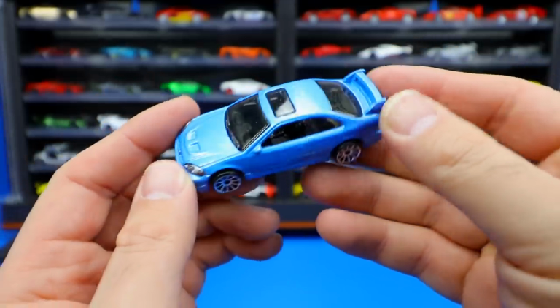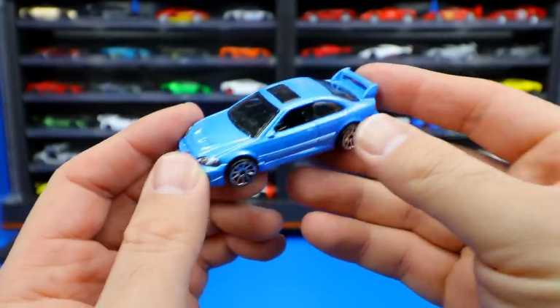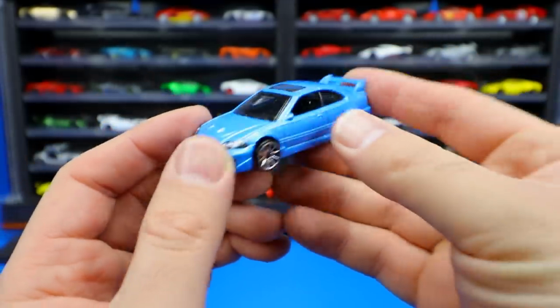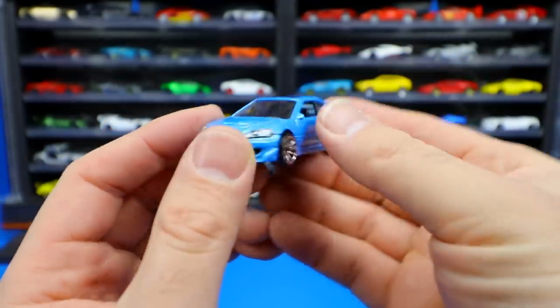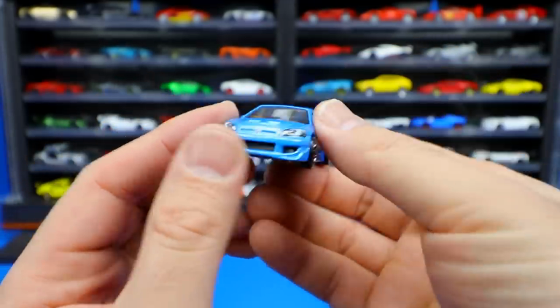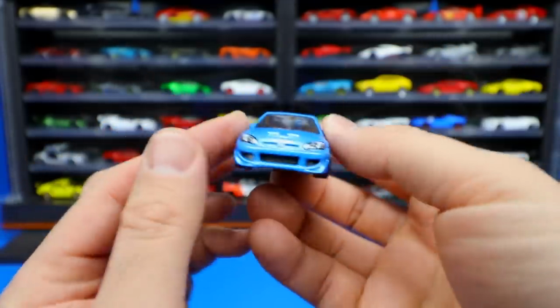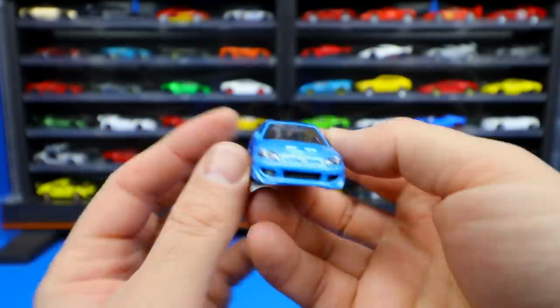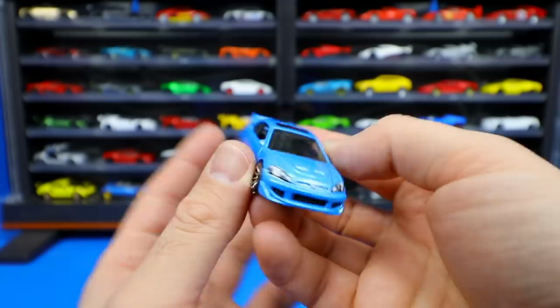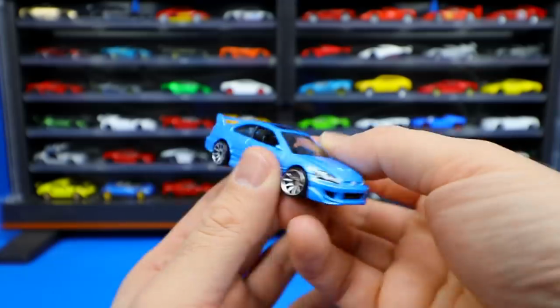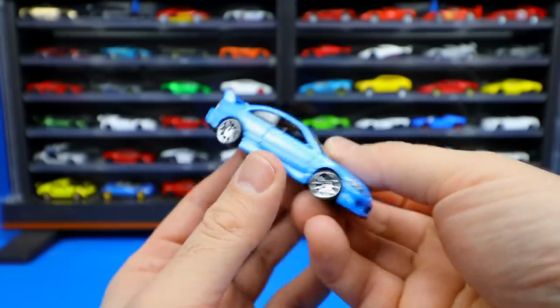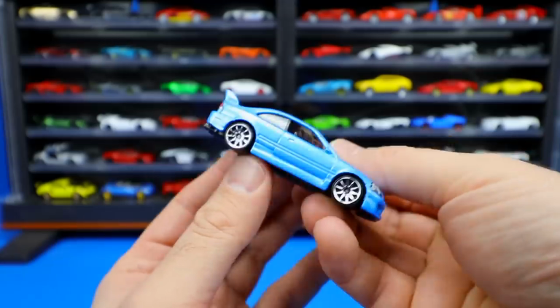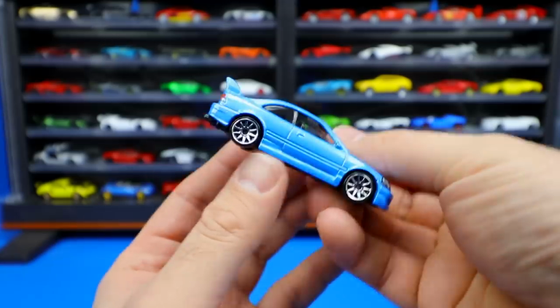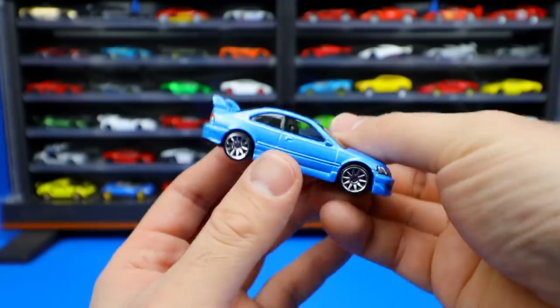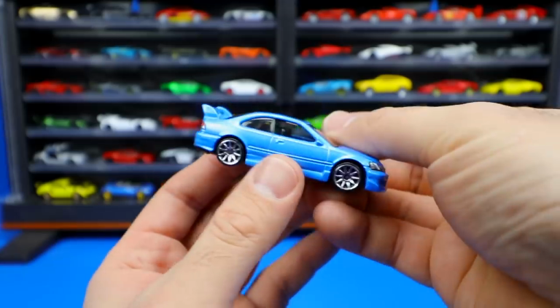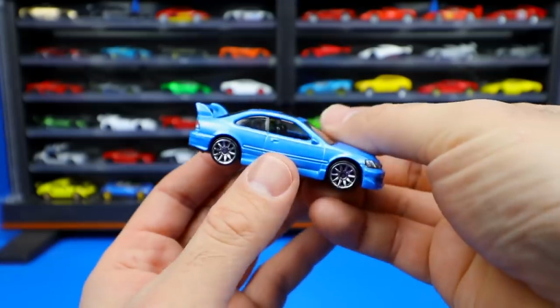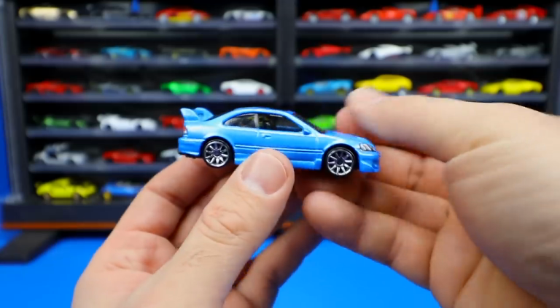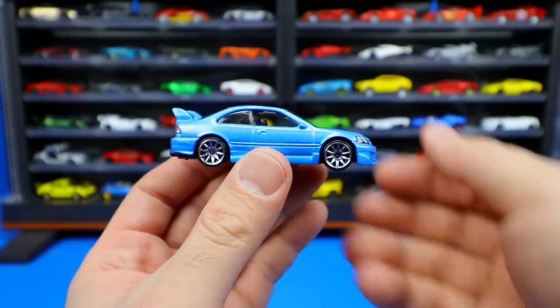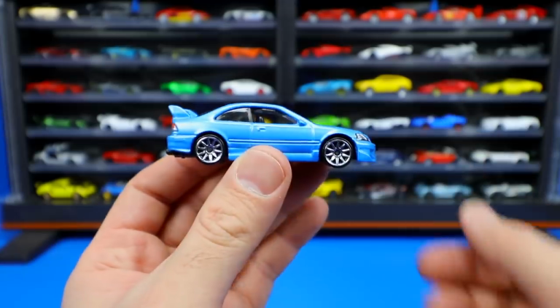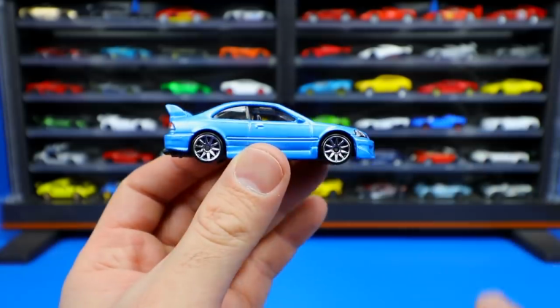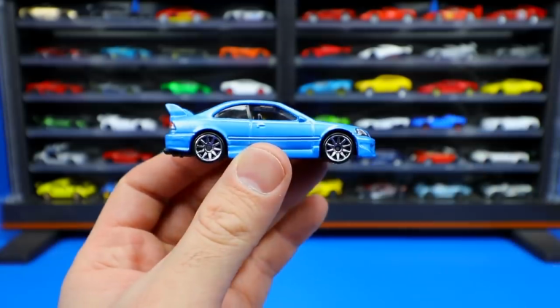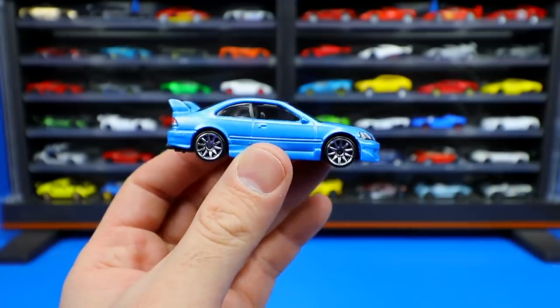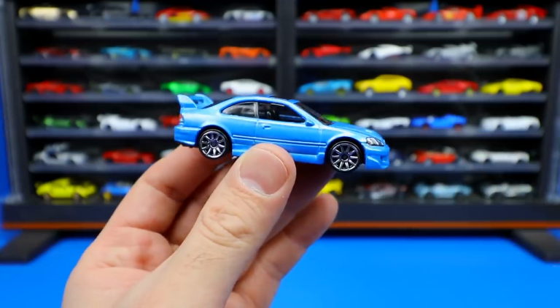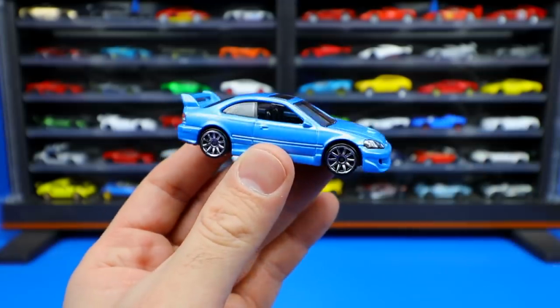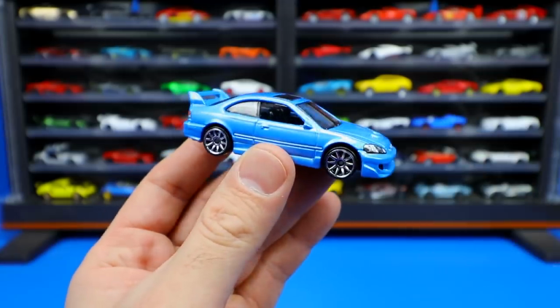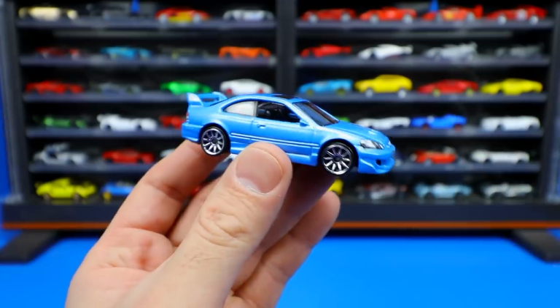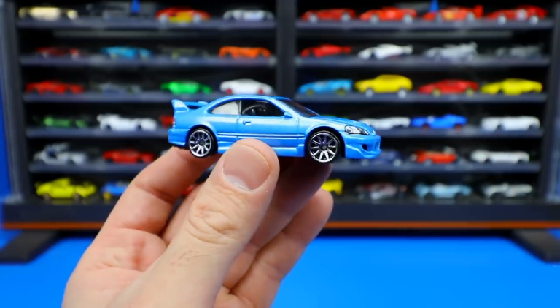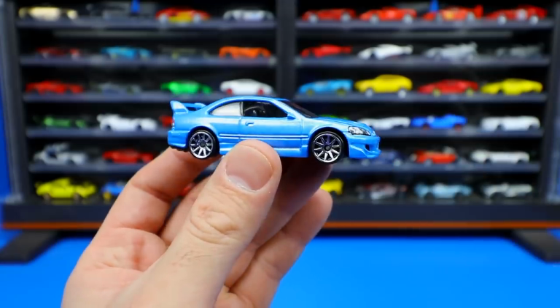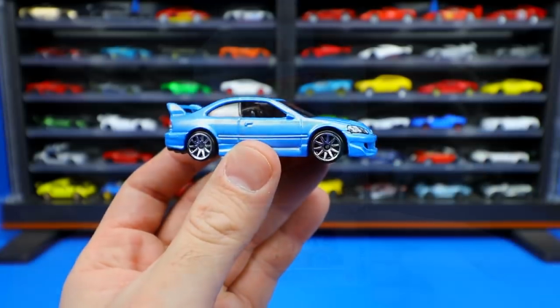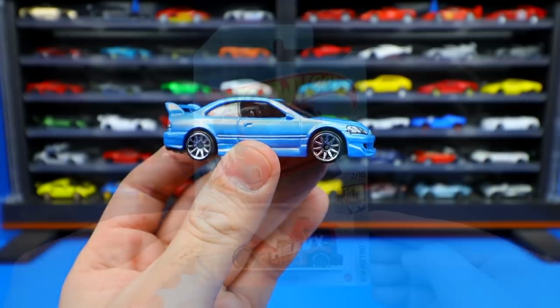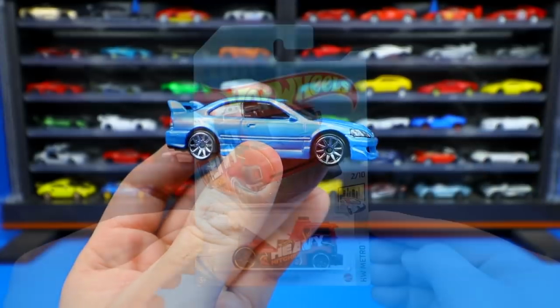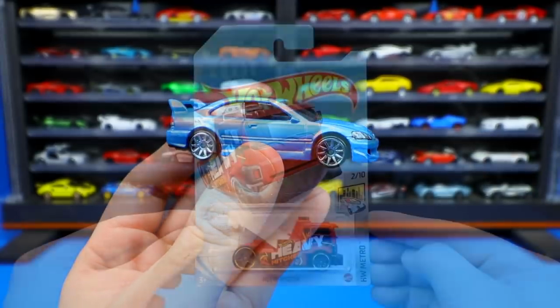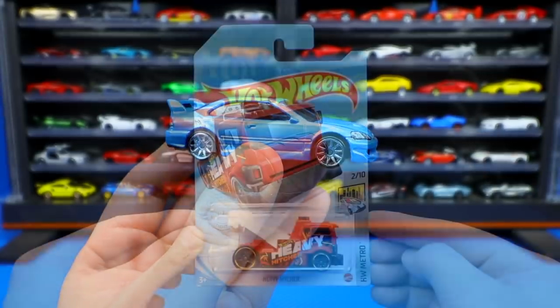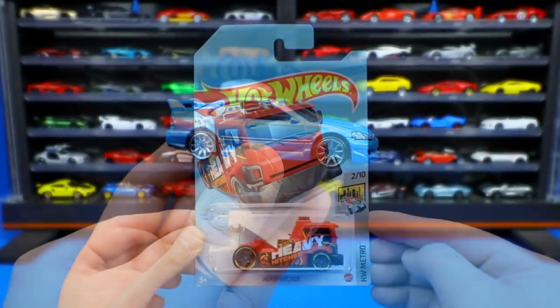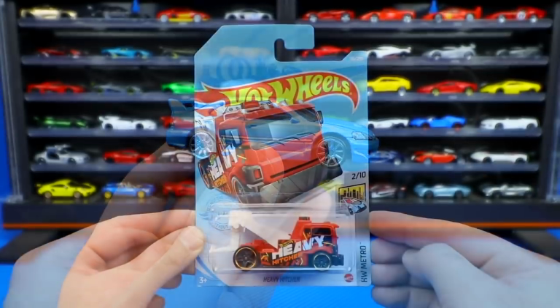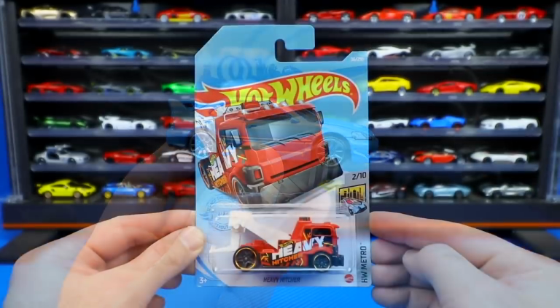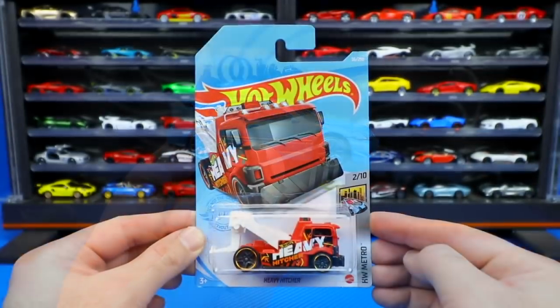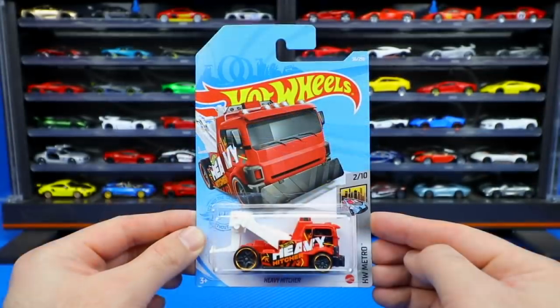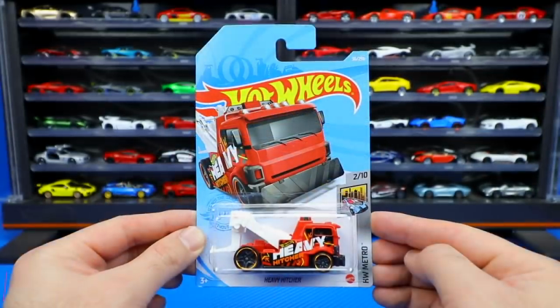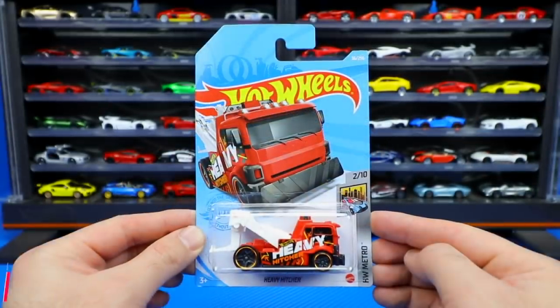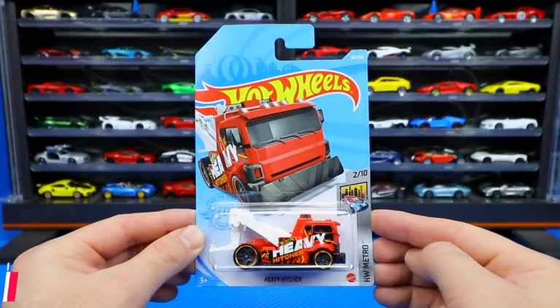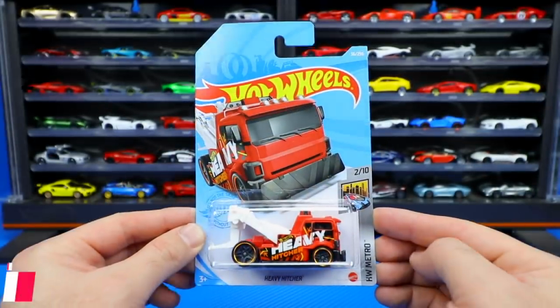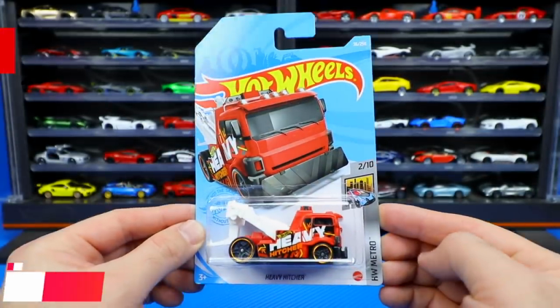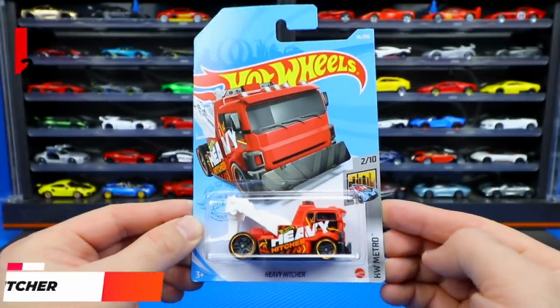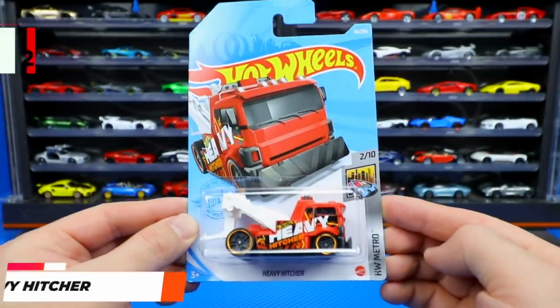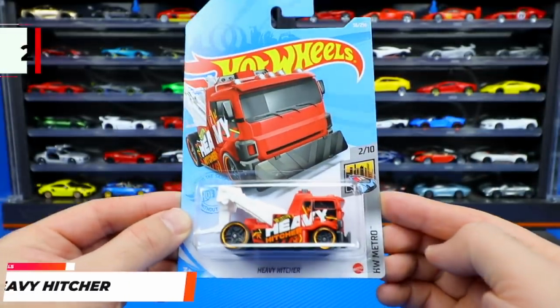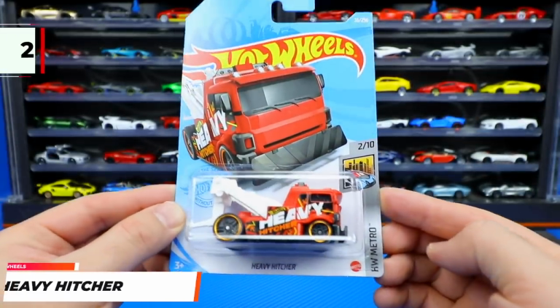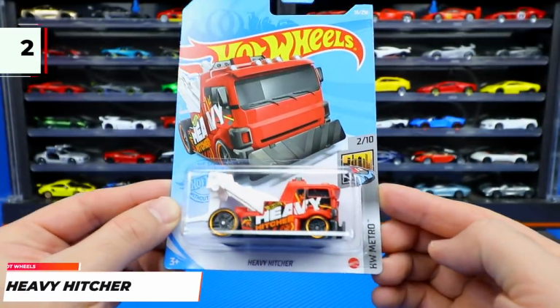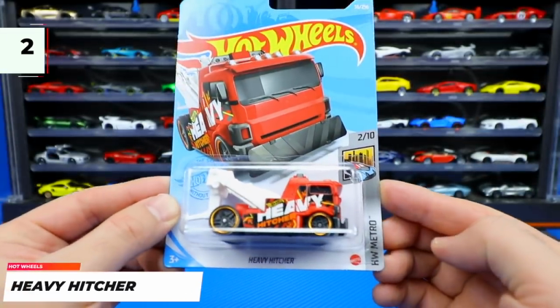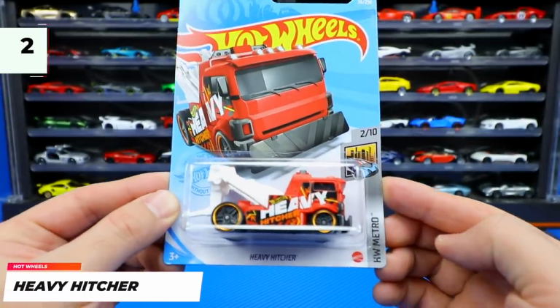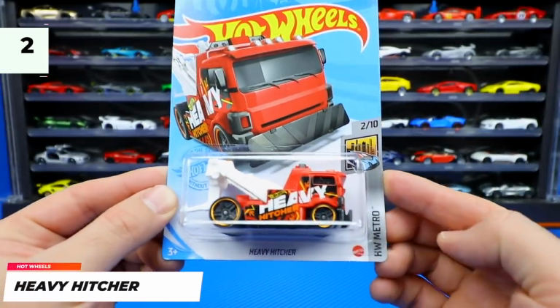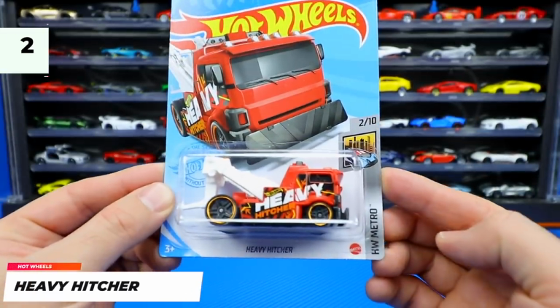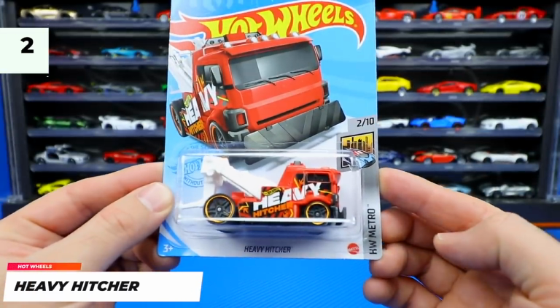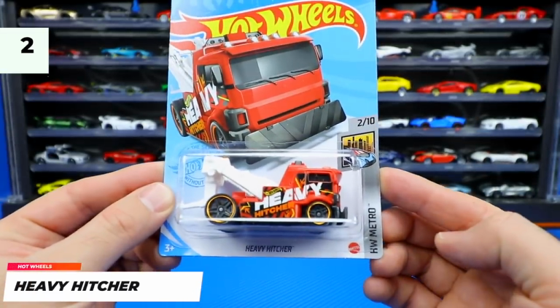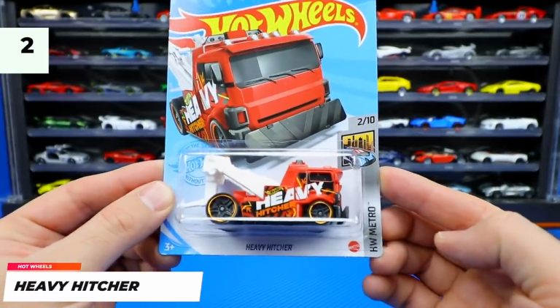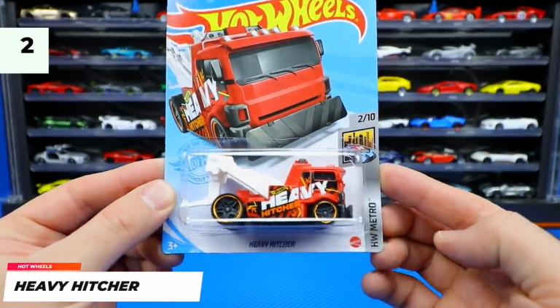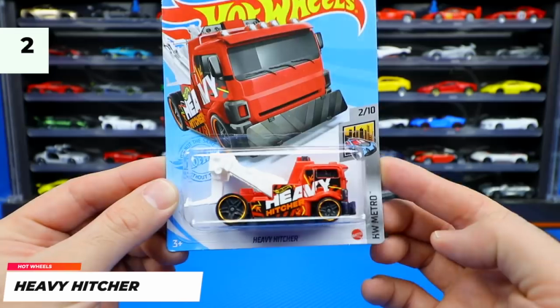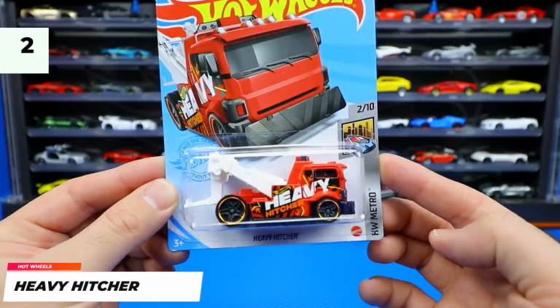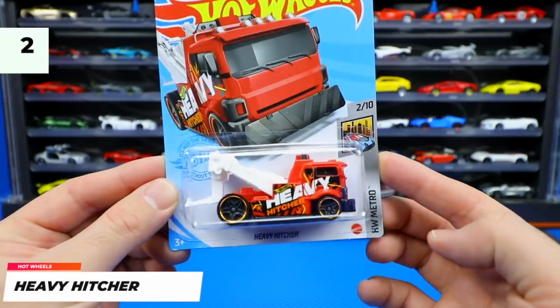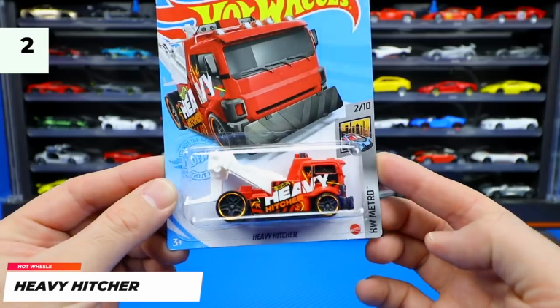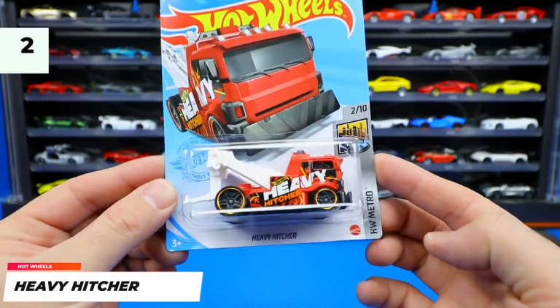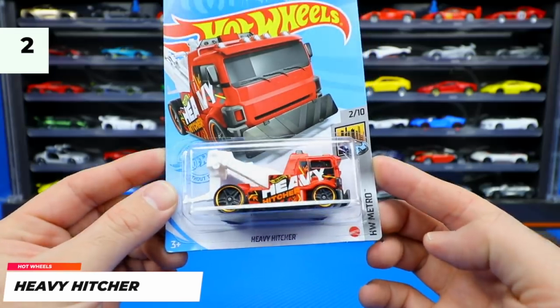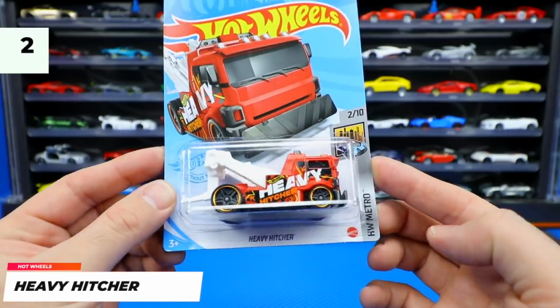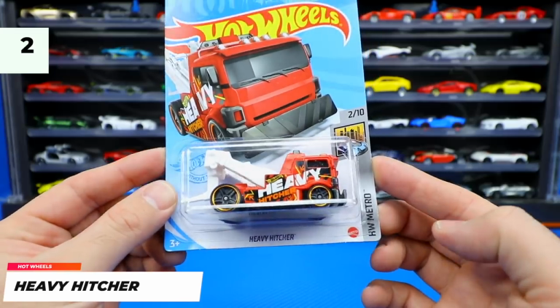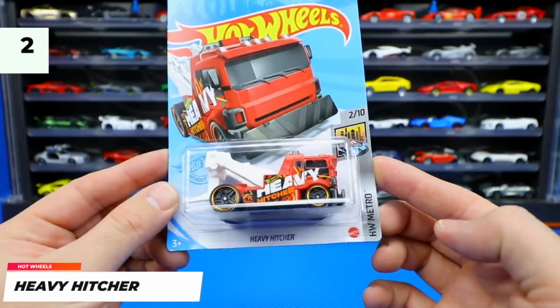Nice tampo work on the back of this Civic as well. You can see that little spoiler just coming right up there. We've got a black interior and also that moon roof right on top — all around a great looking car.